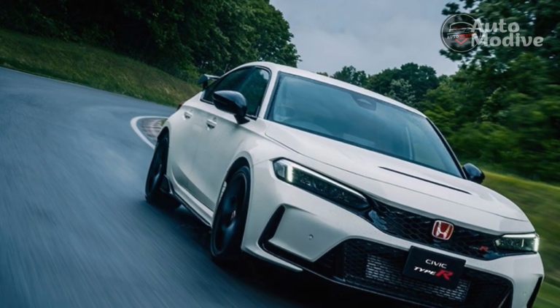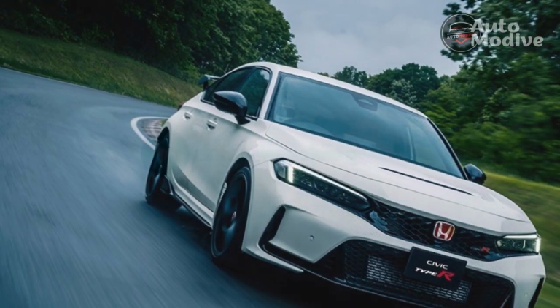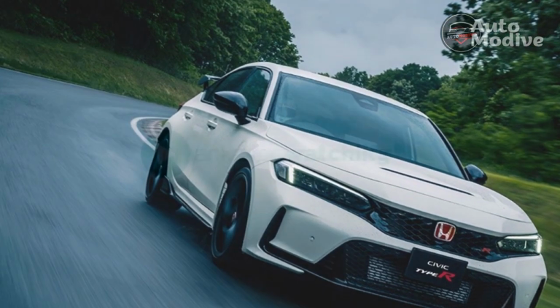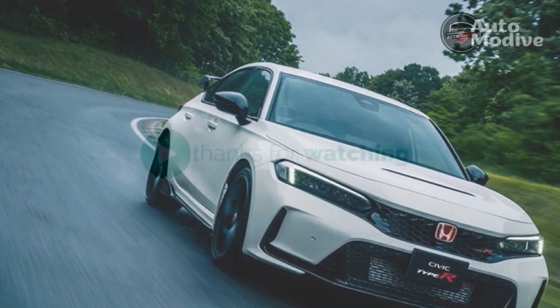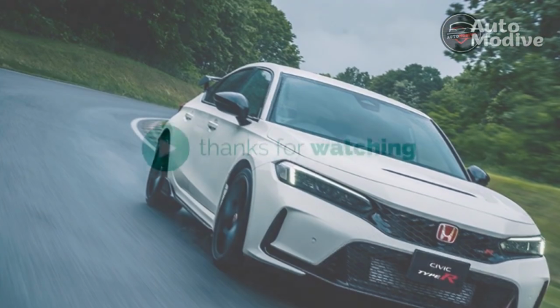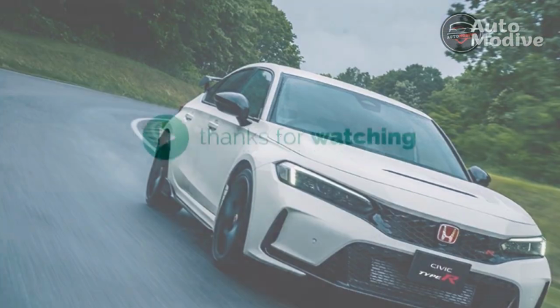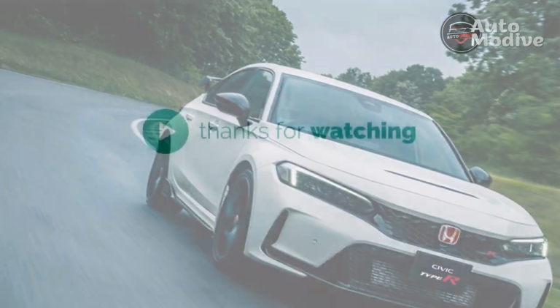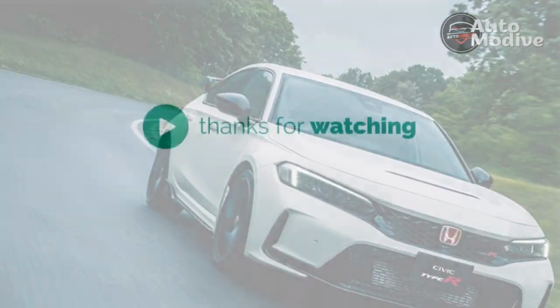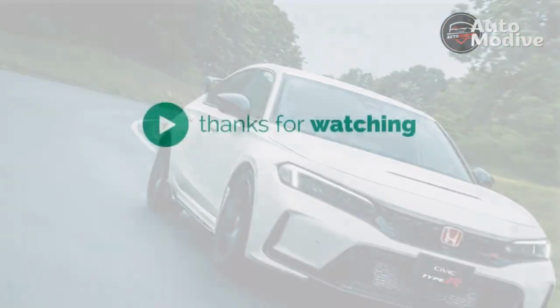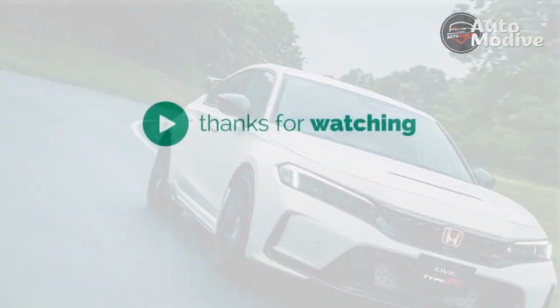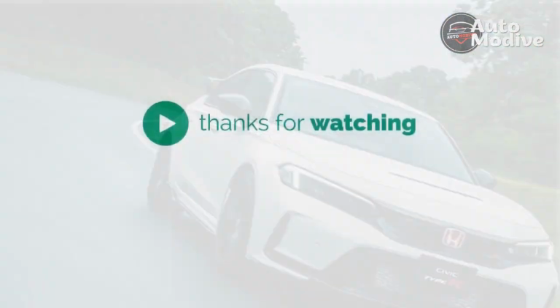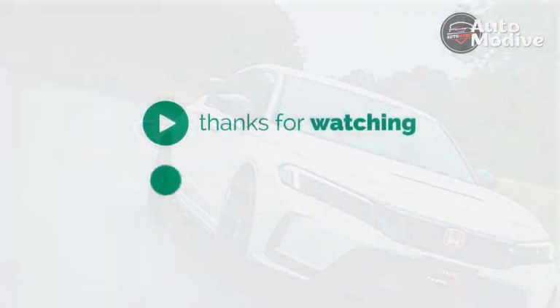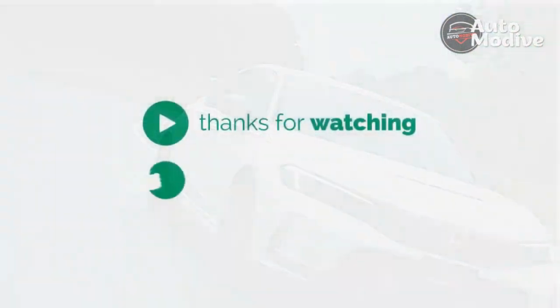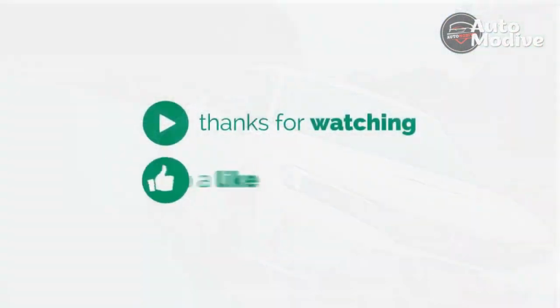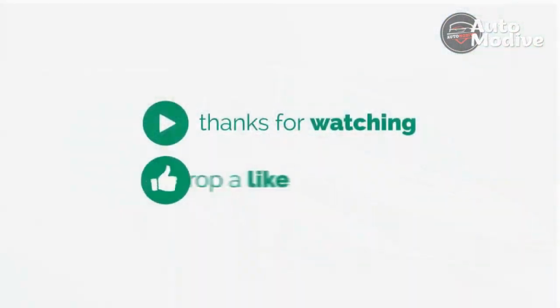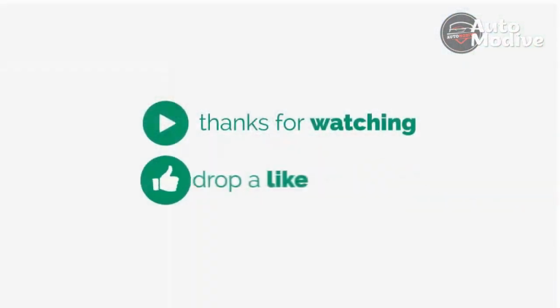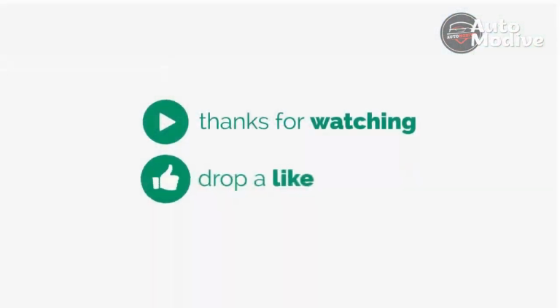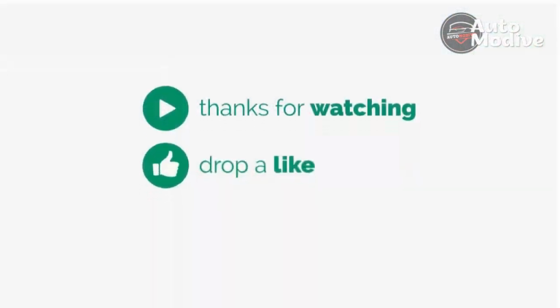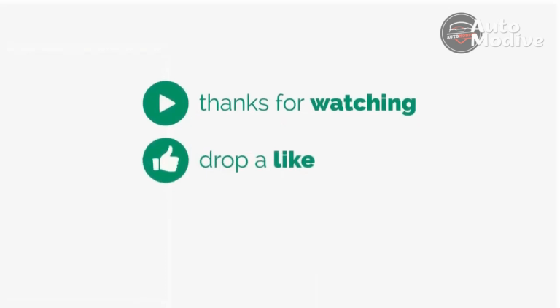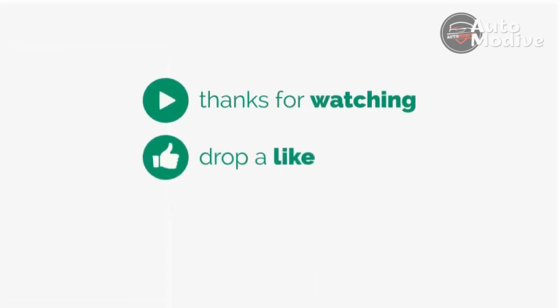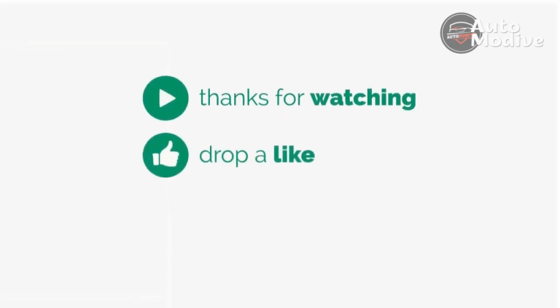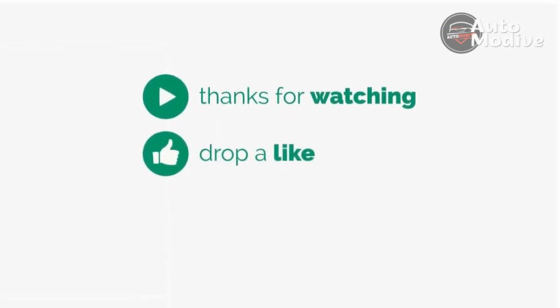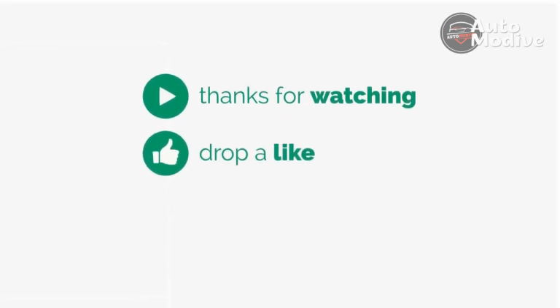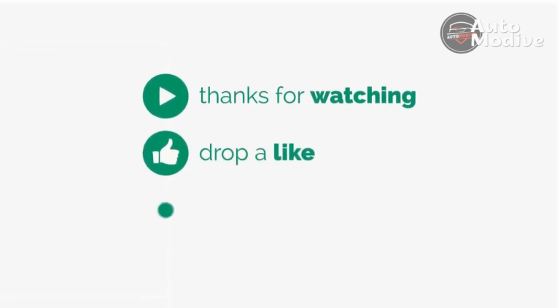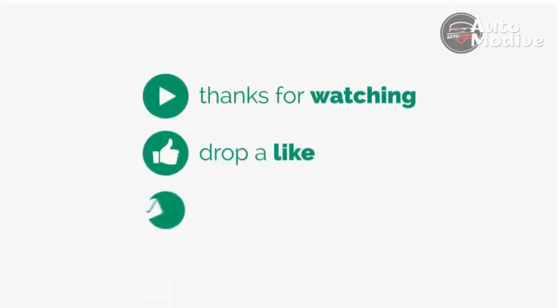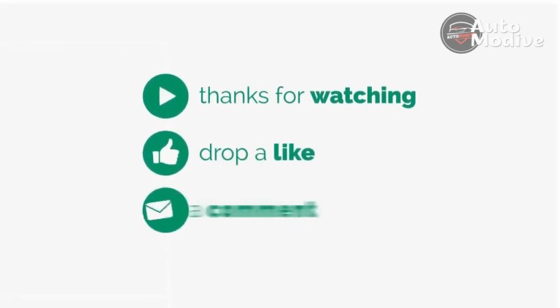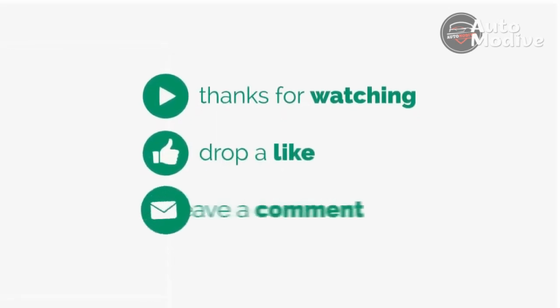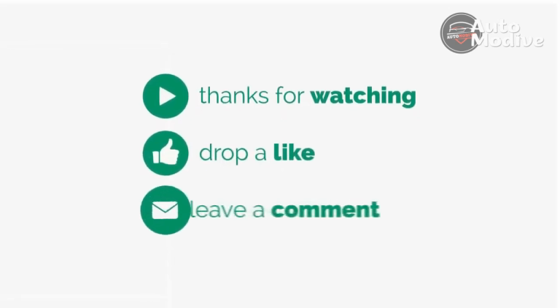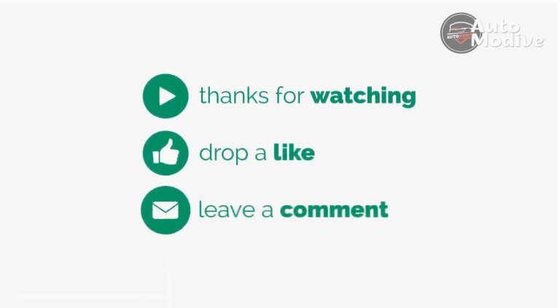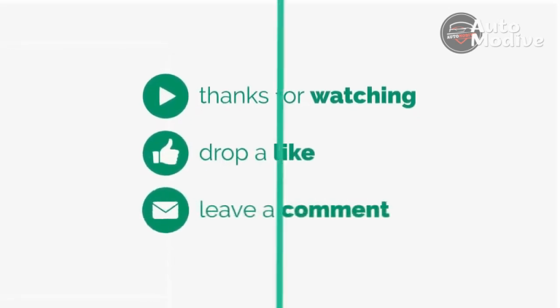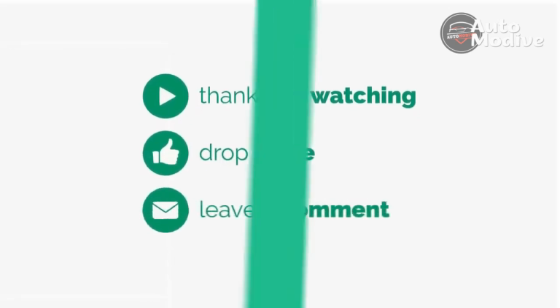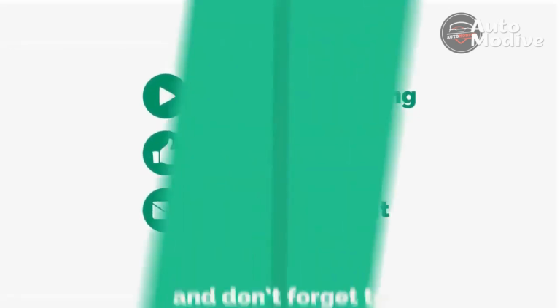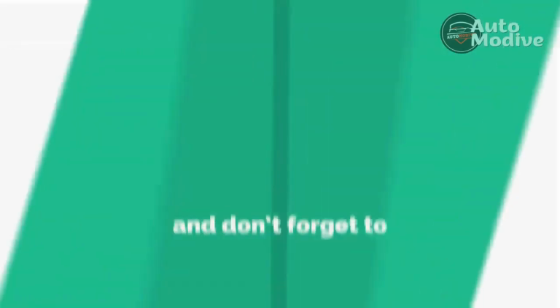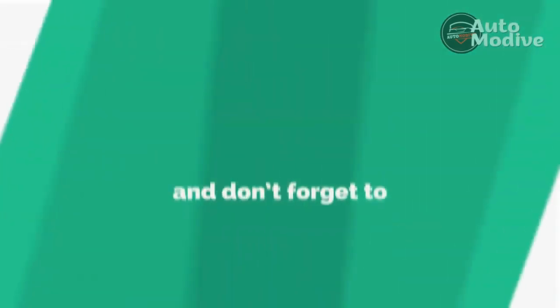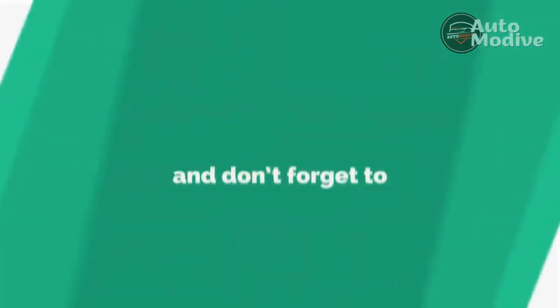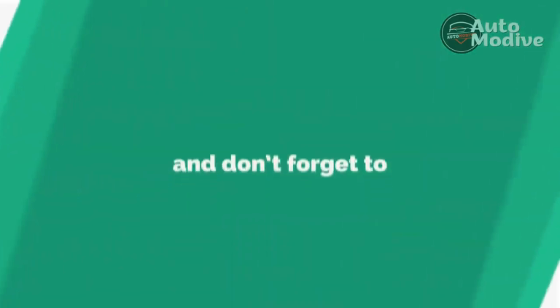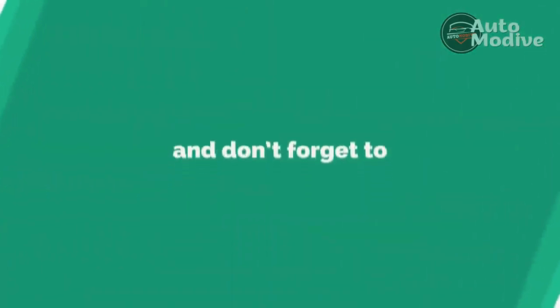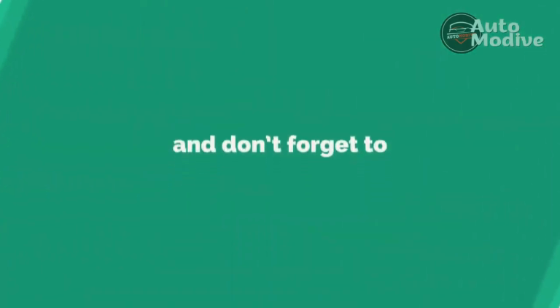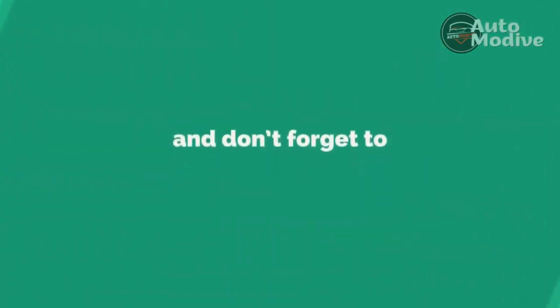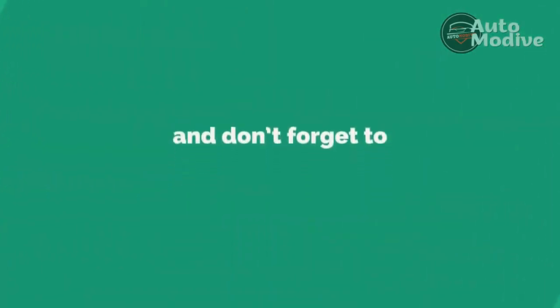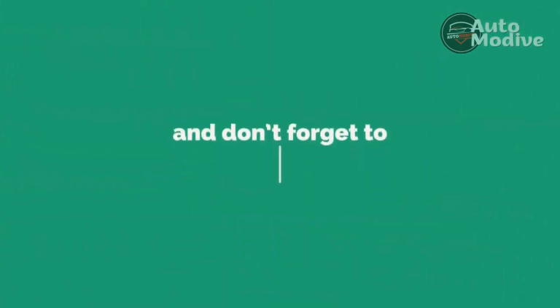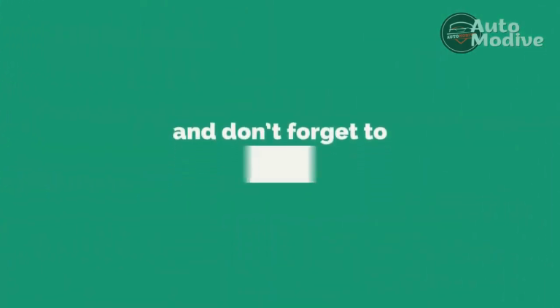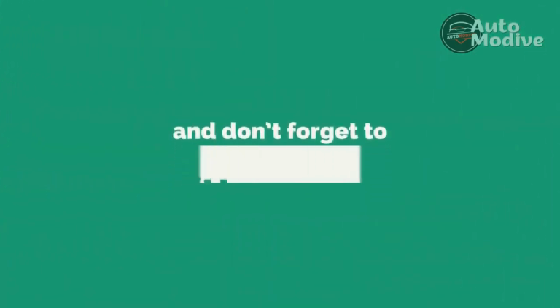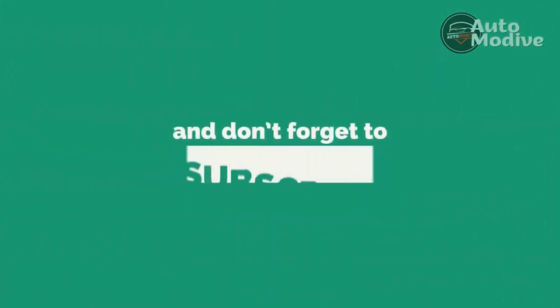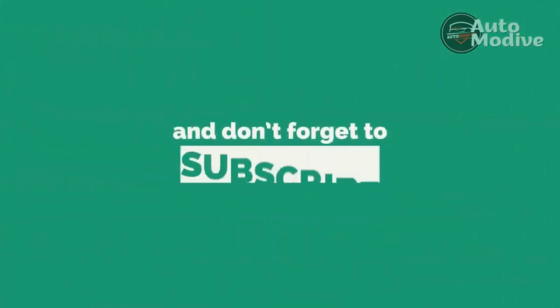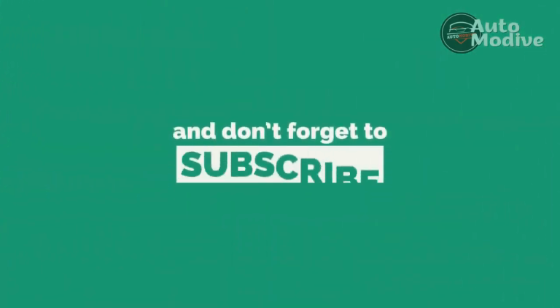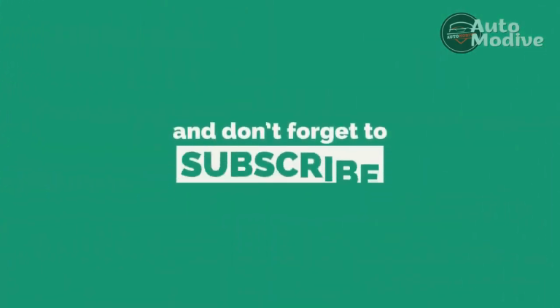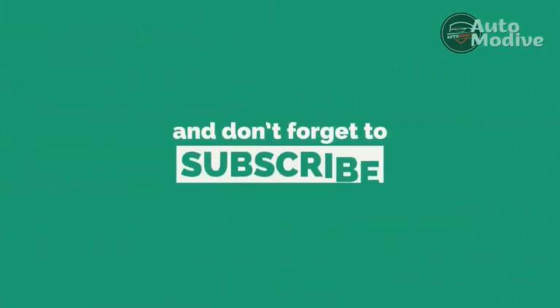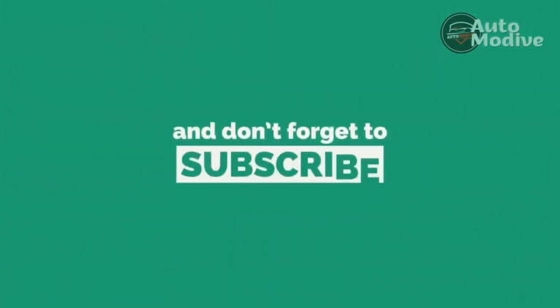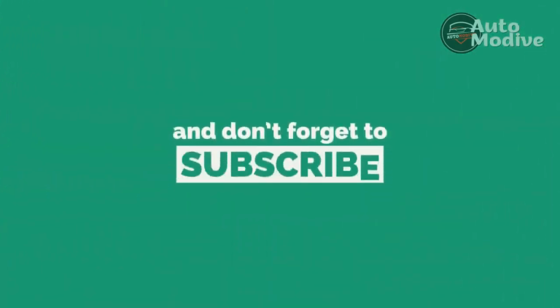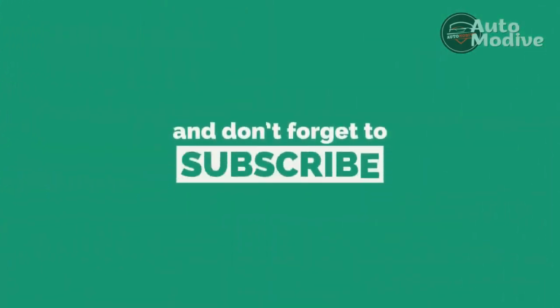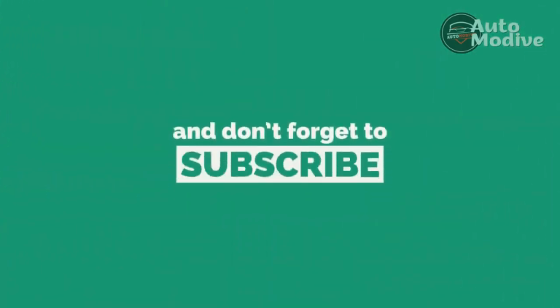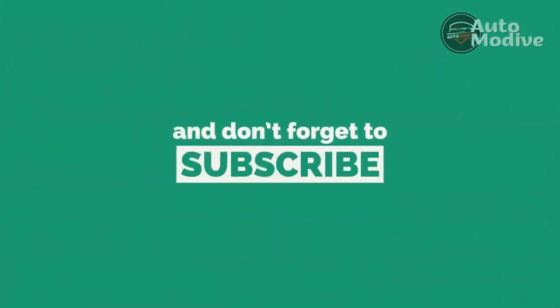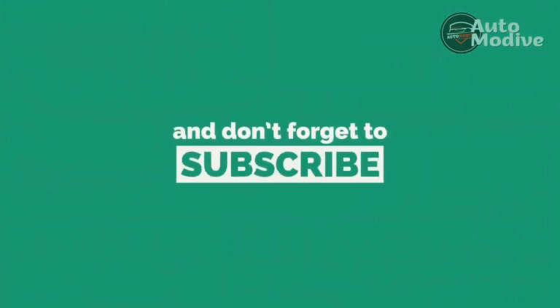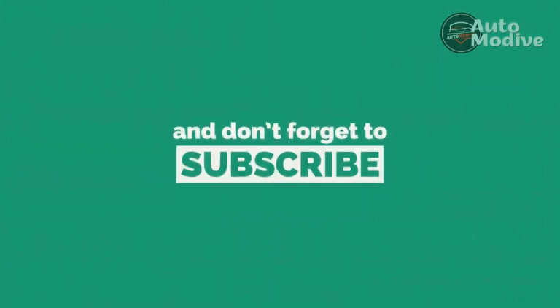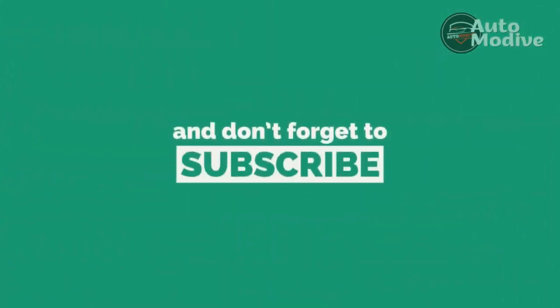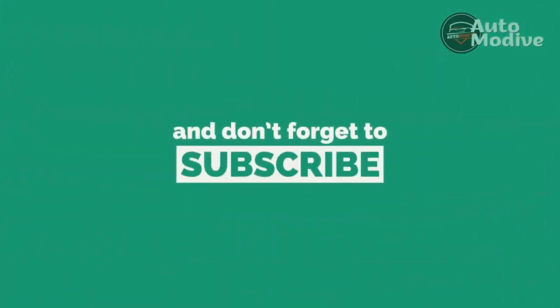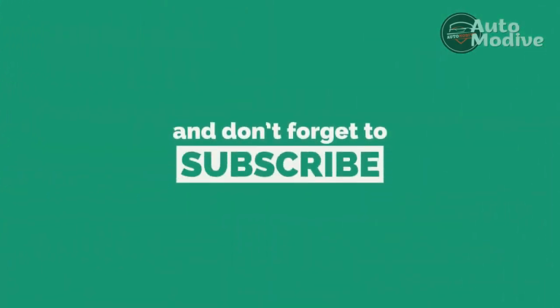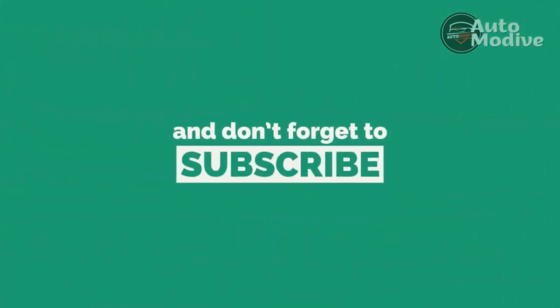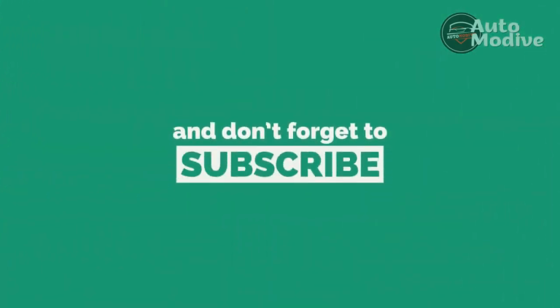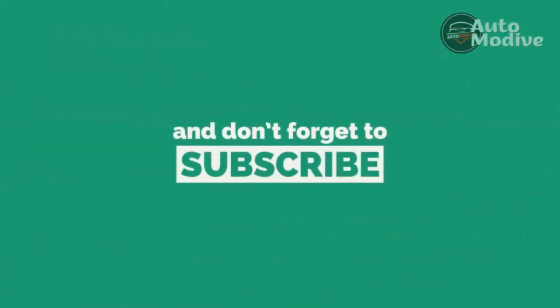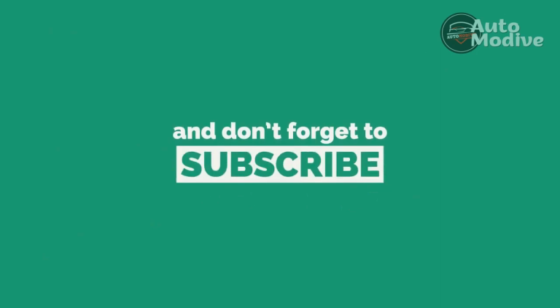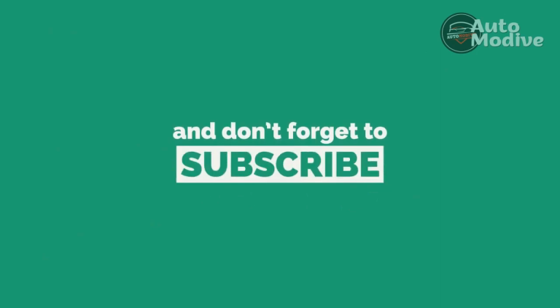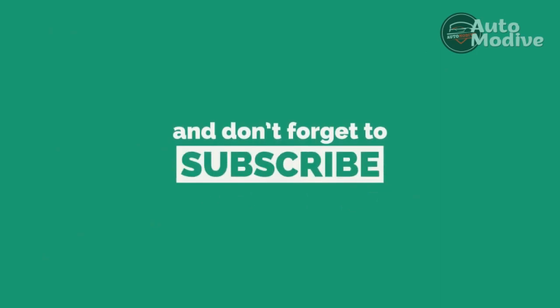I'll see you next time. Thanks for watching. Drop a like, leave a comment, and don't forget to subscribe to watch more videos like this.